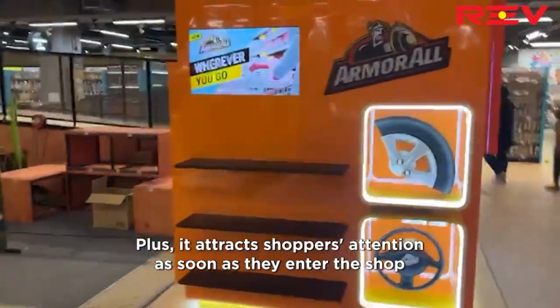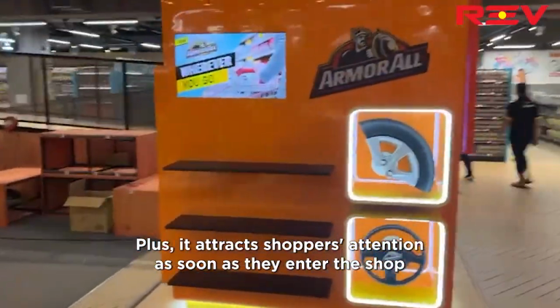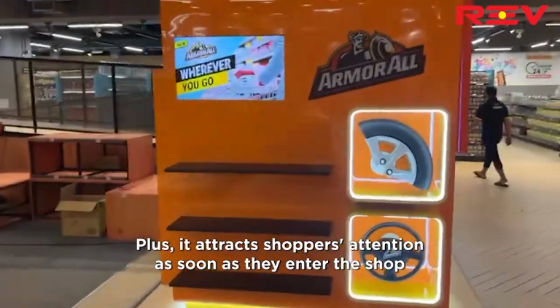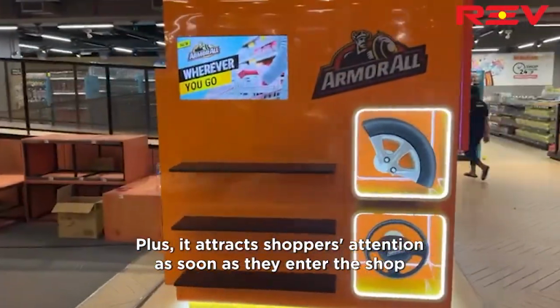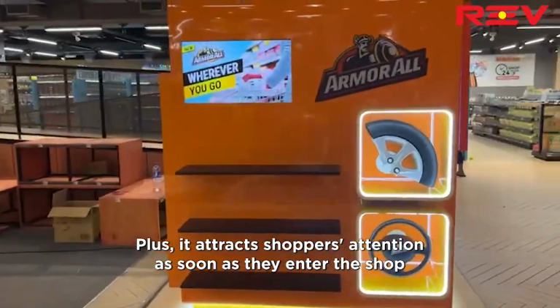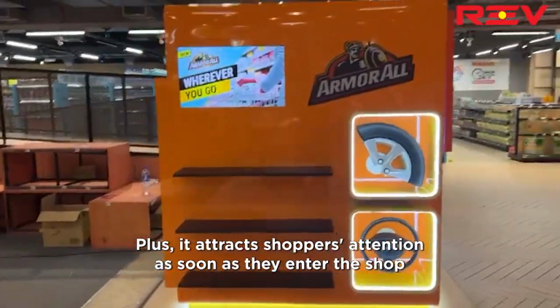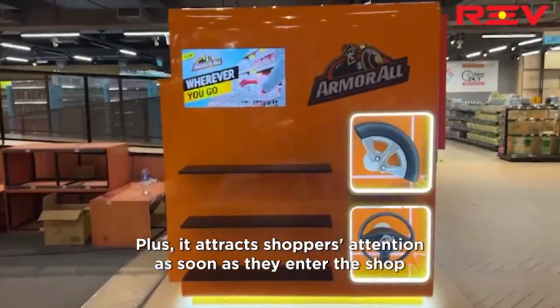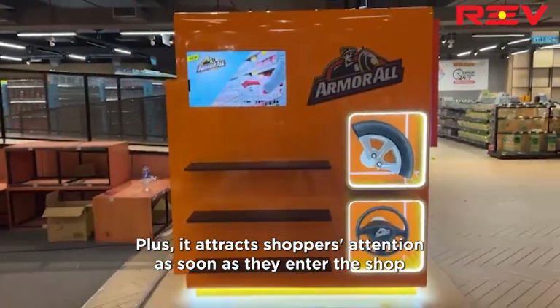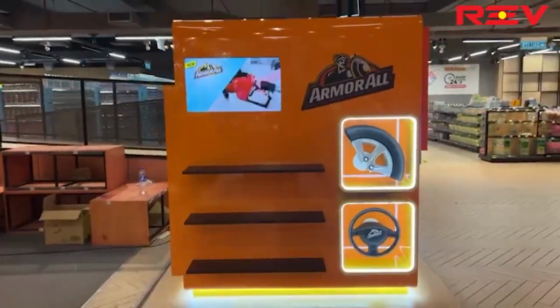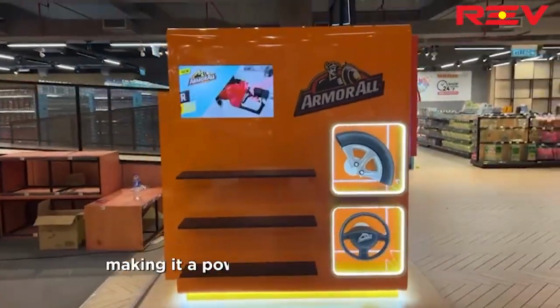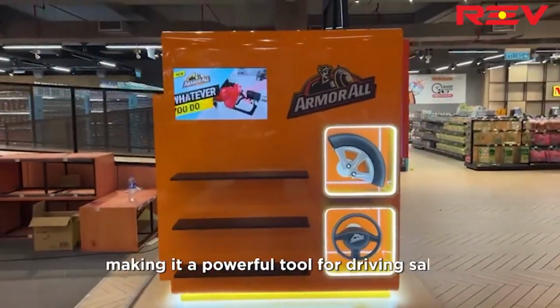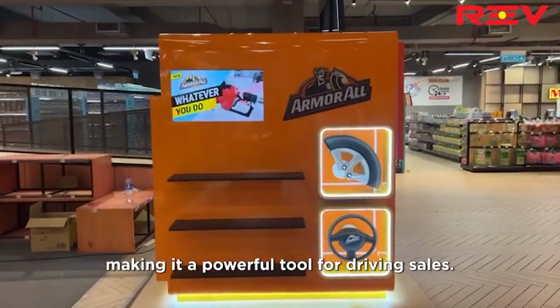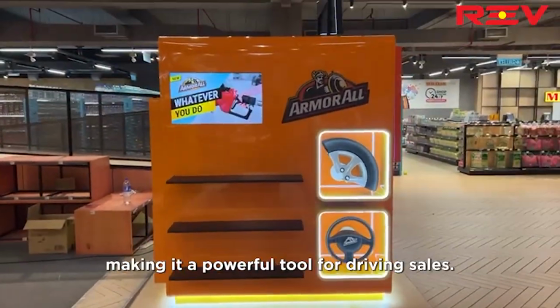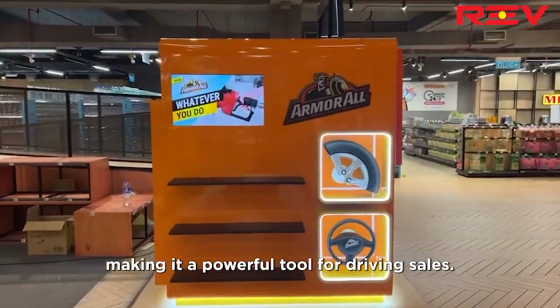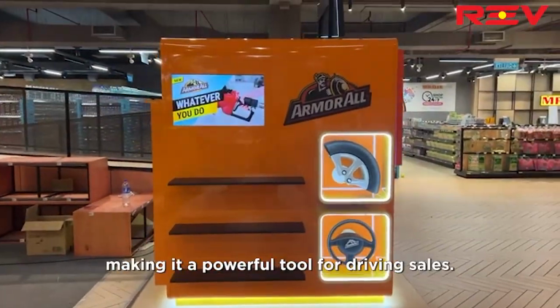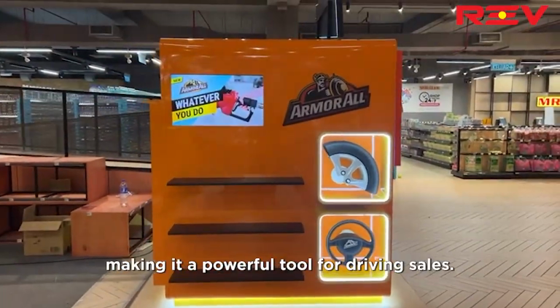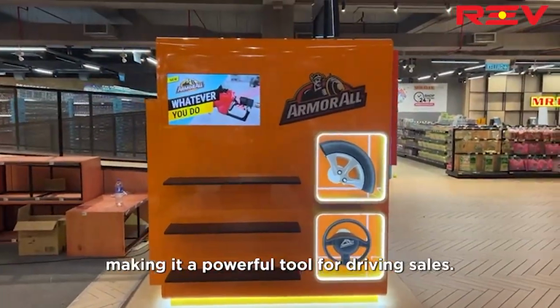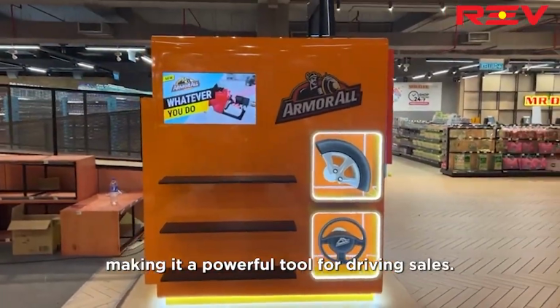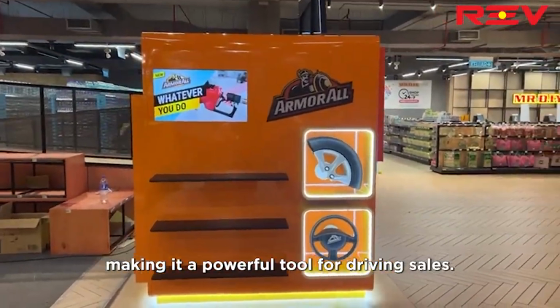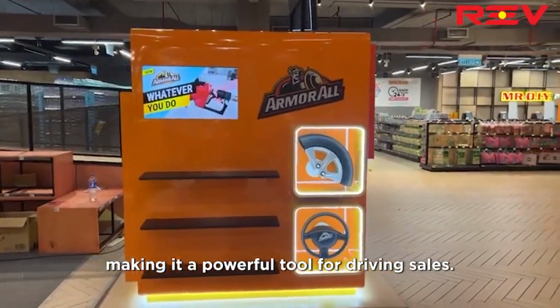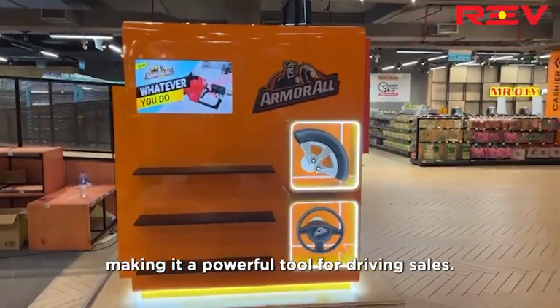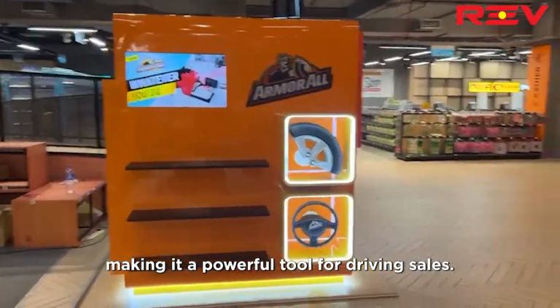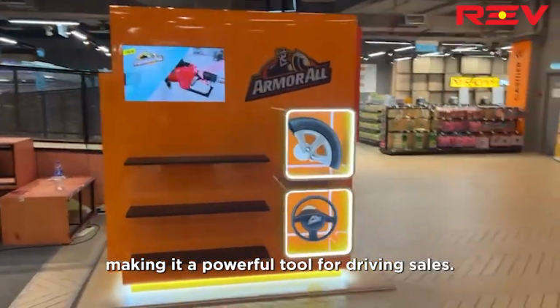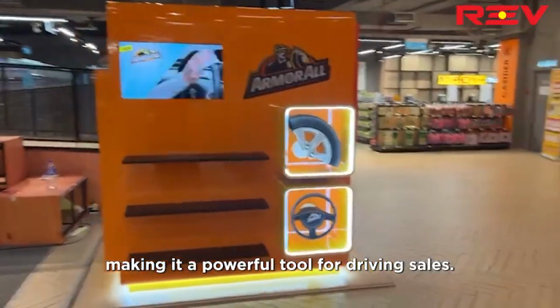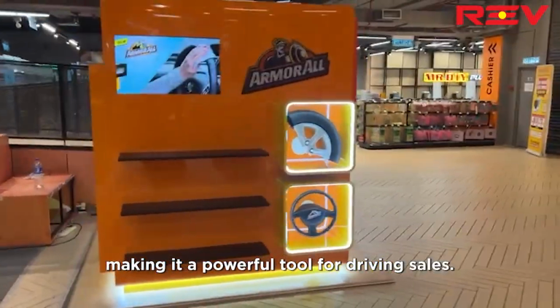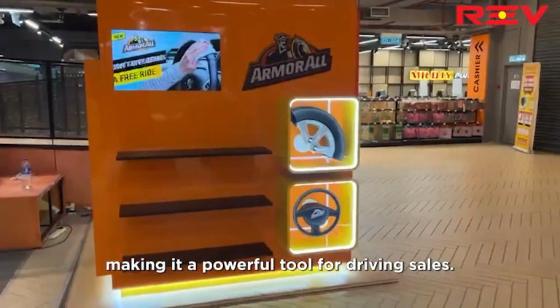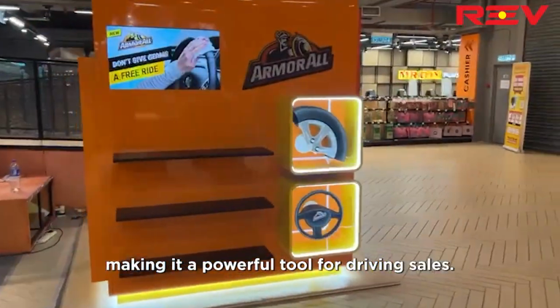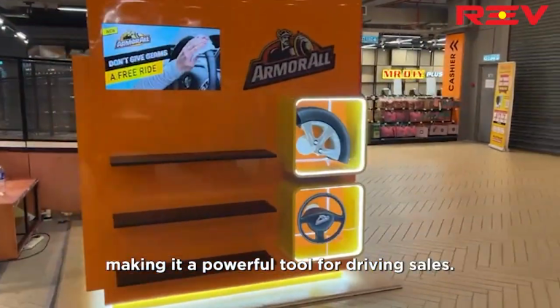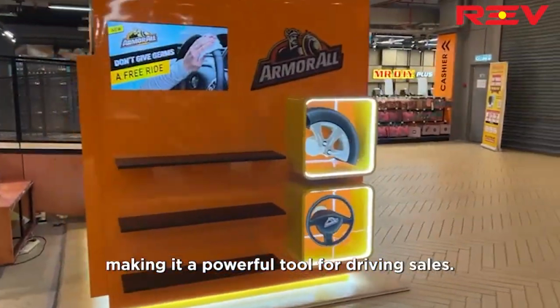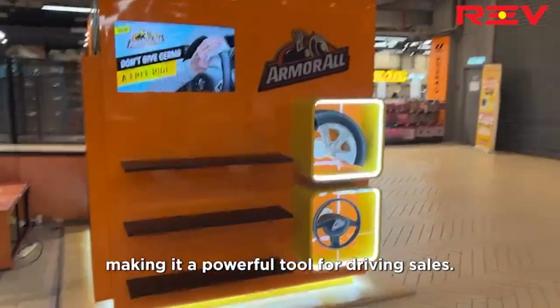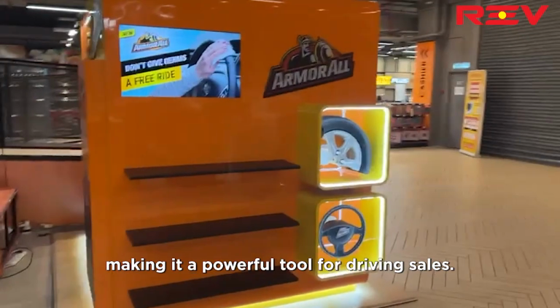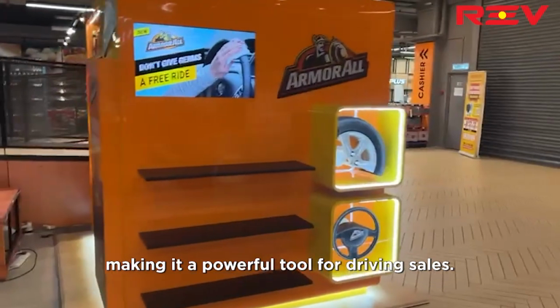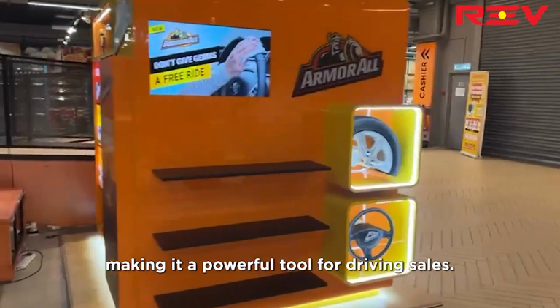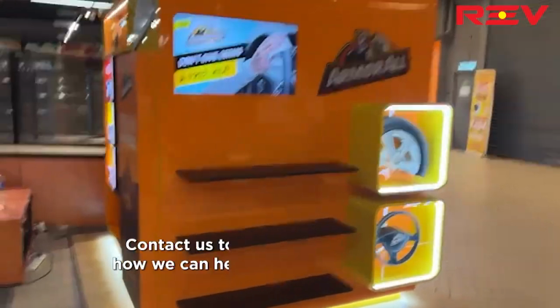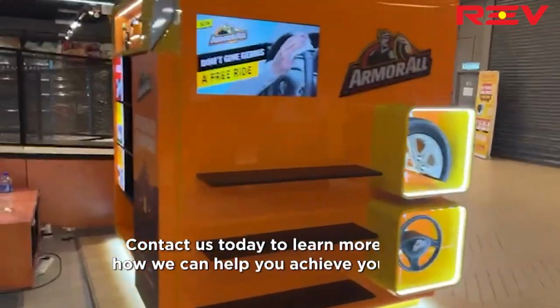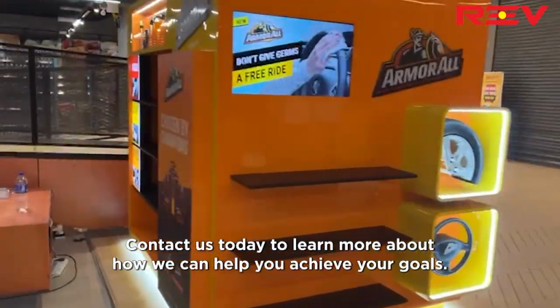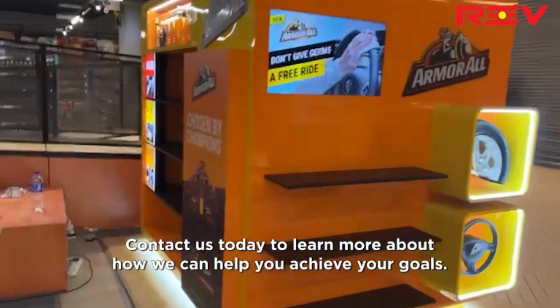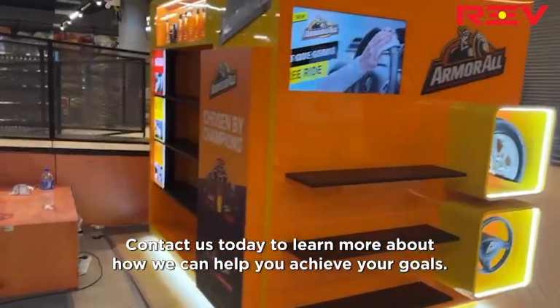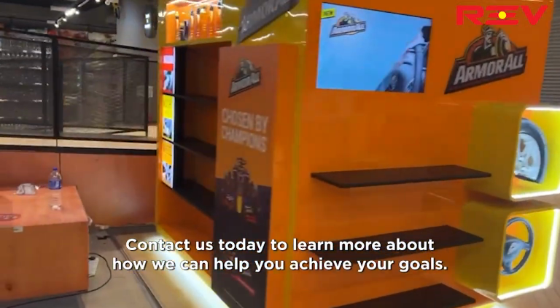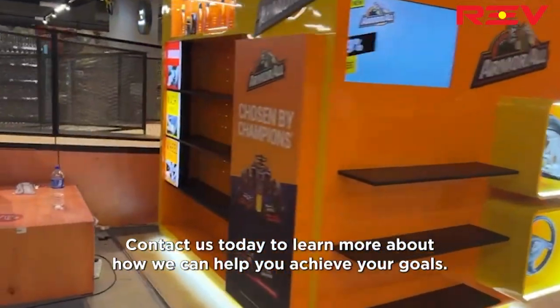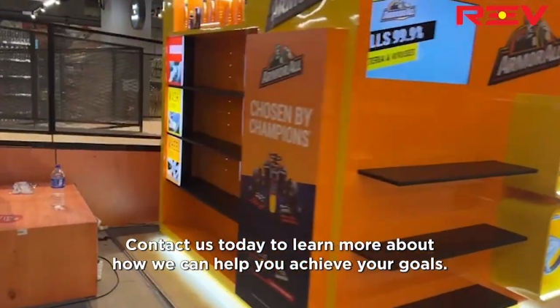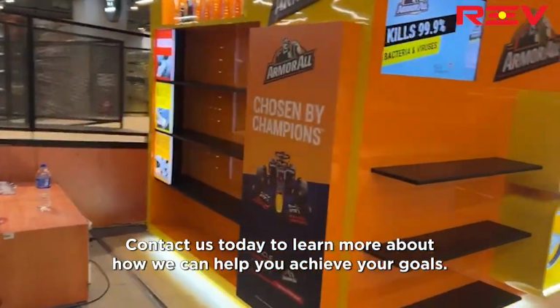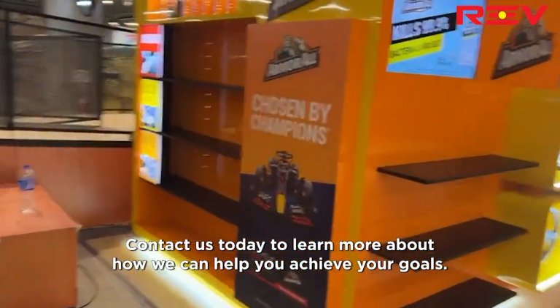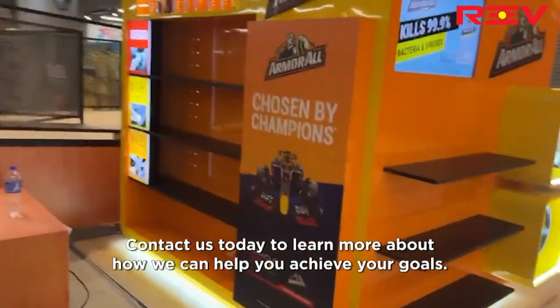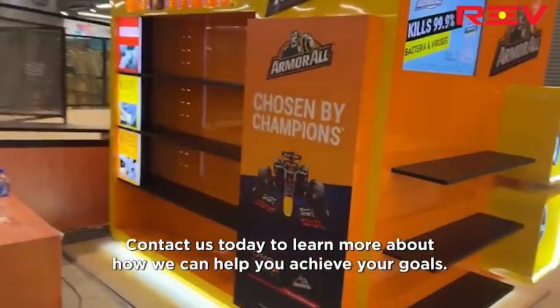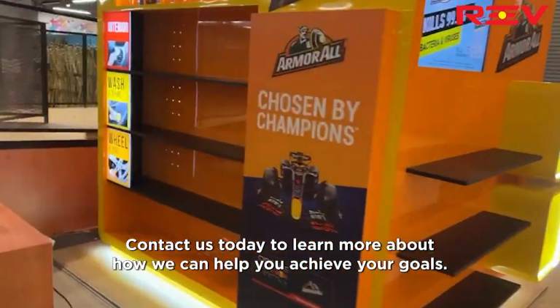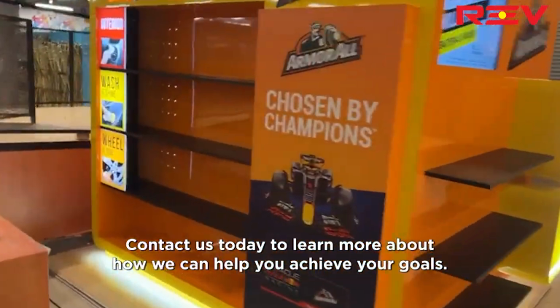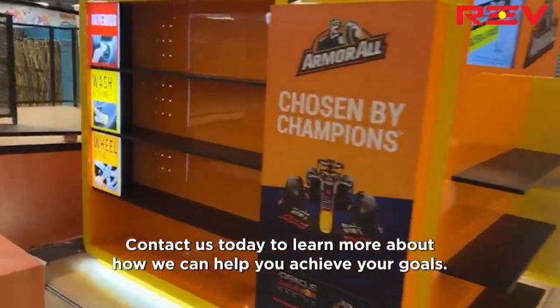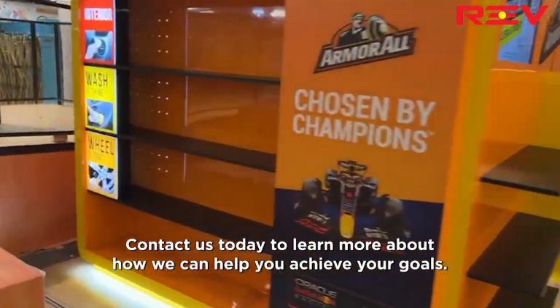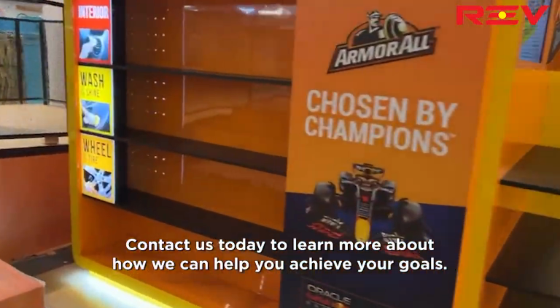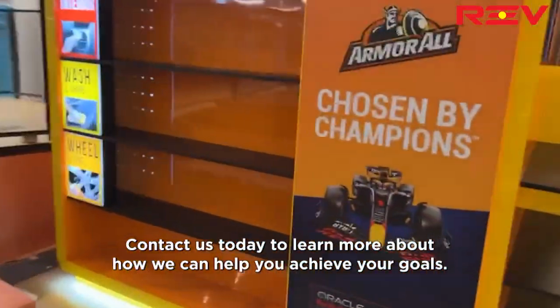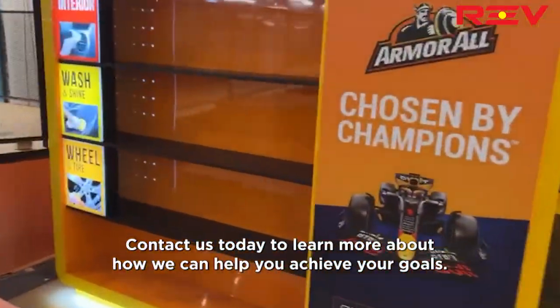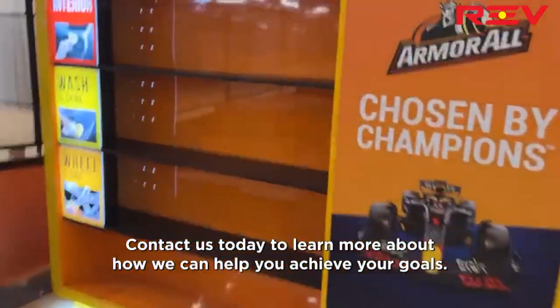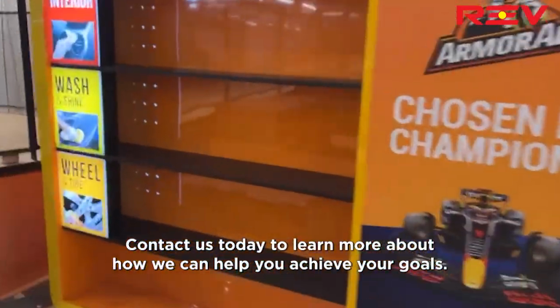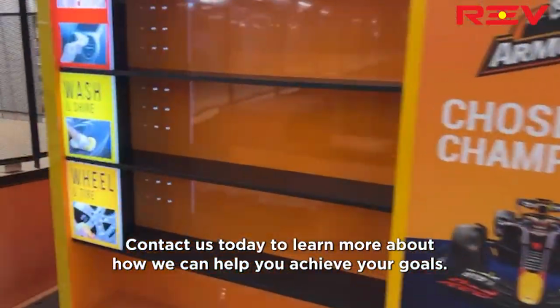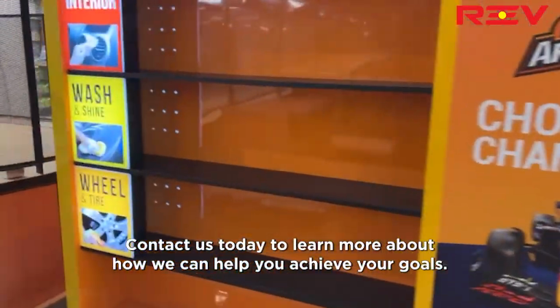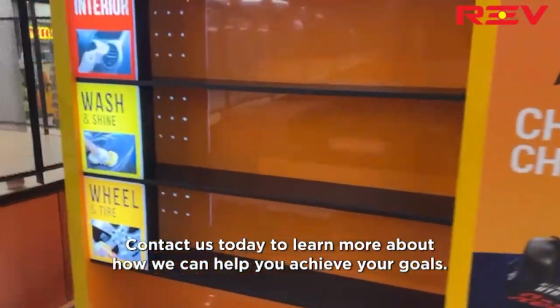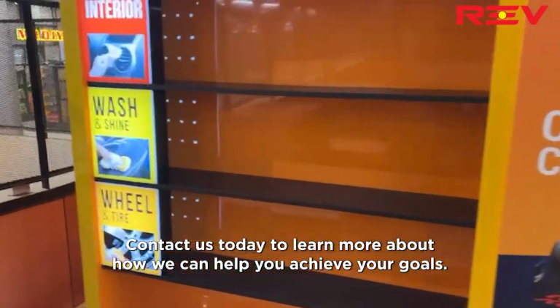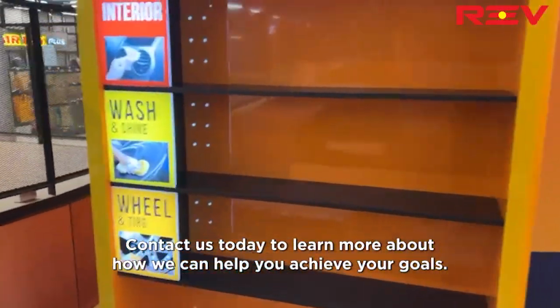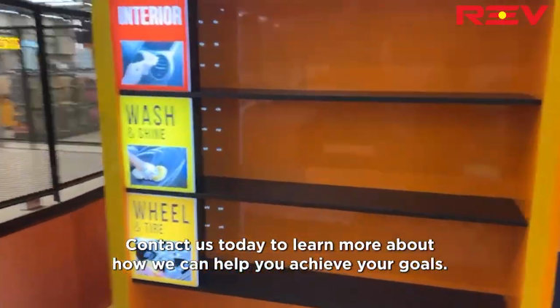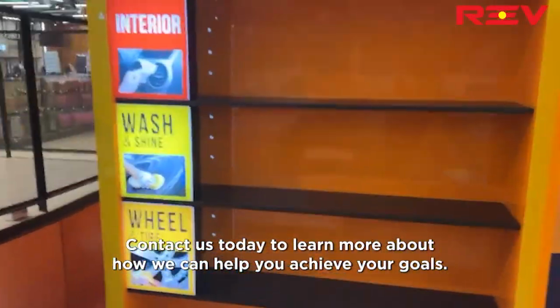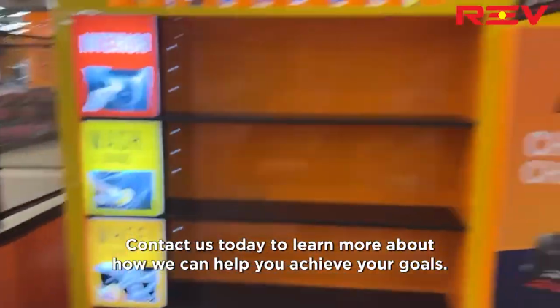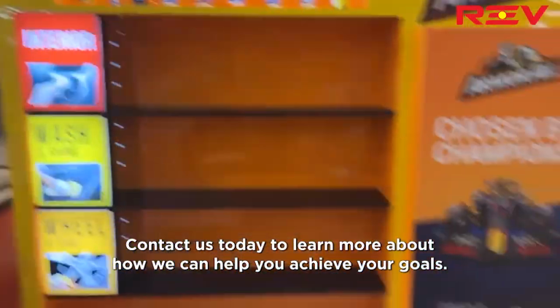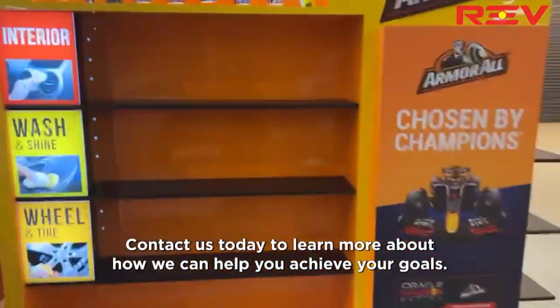Making it a powerful tool for driving sales. Contact us today to learn more about how we can help you achieve your goals.